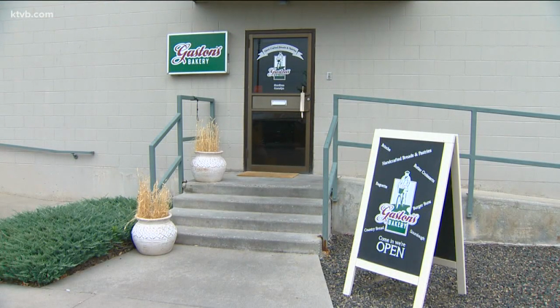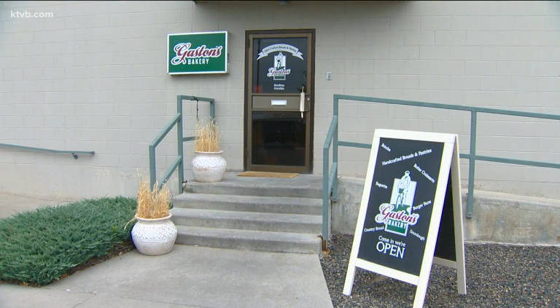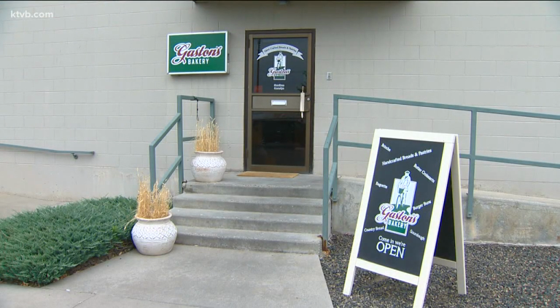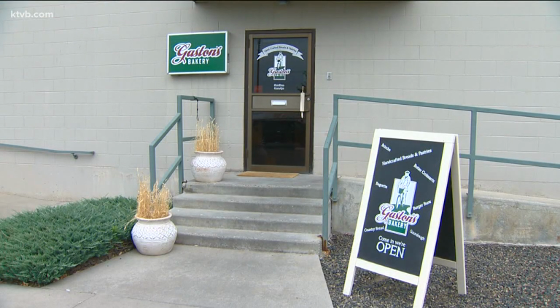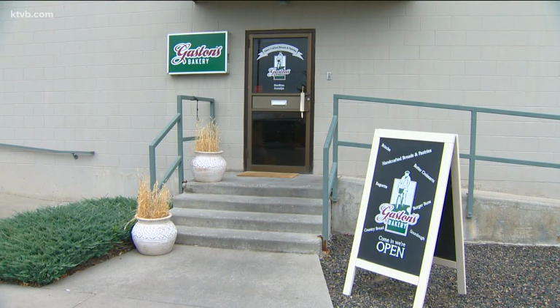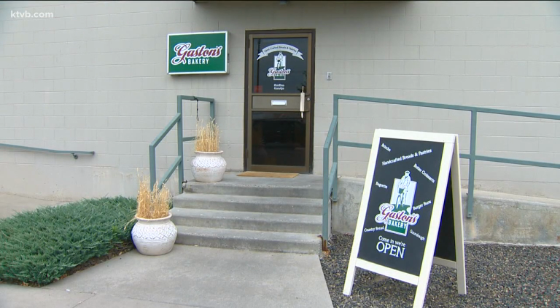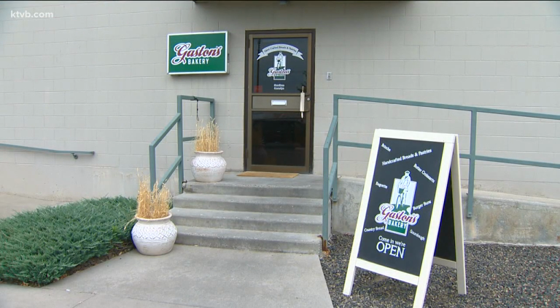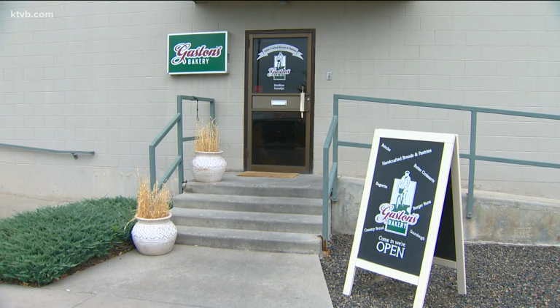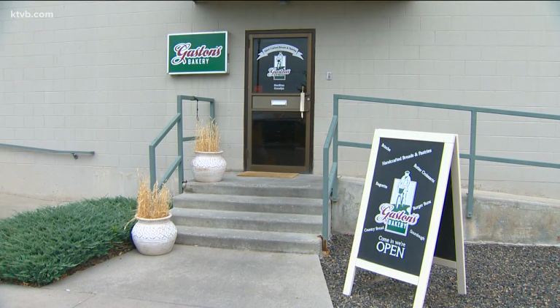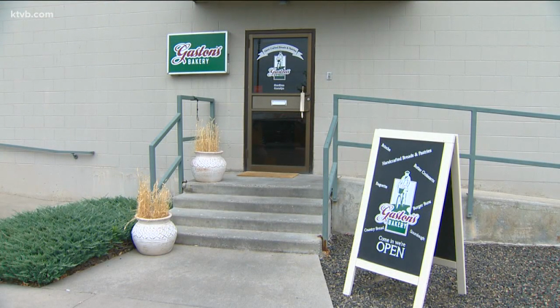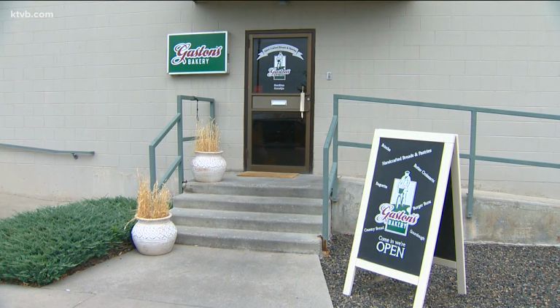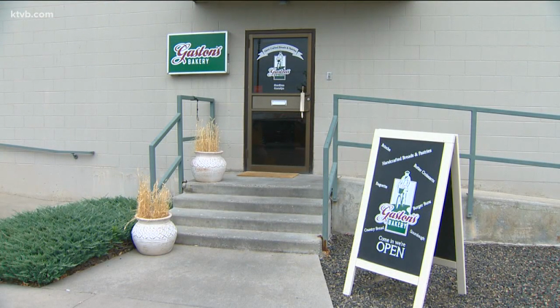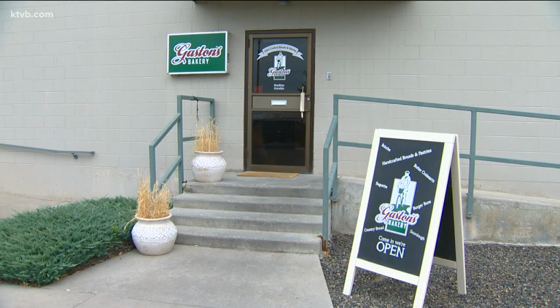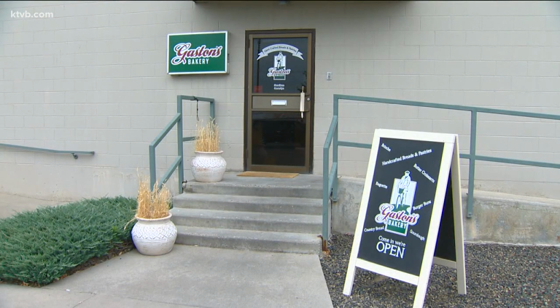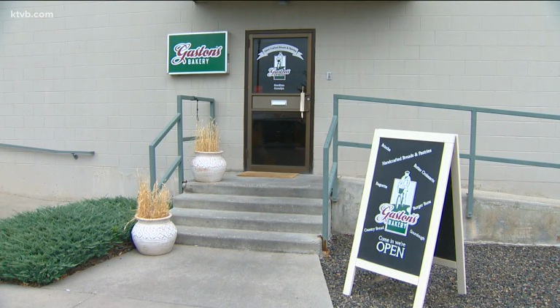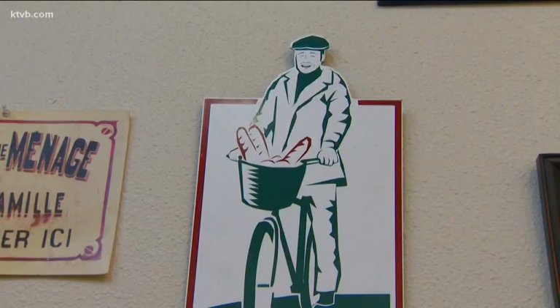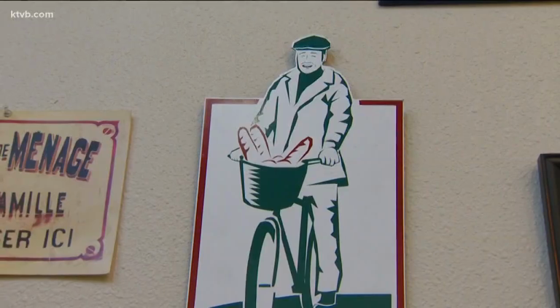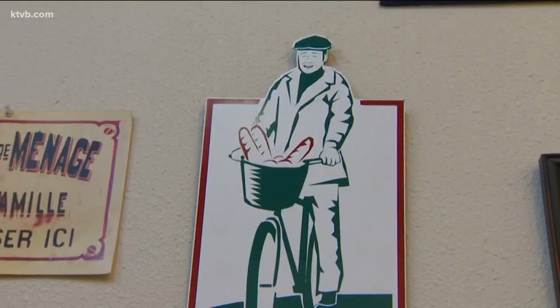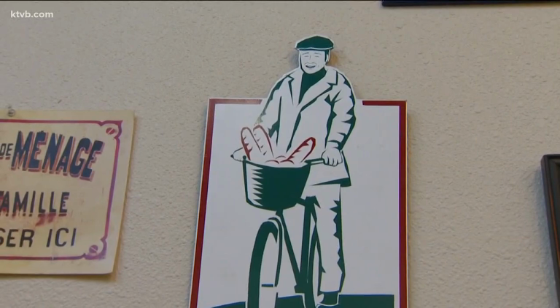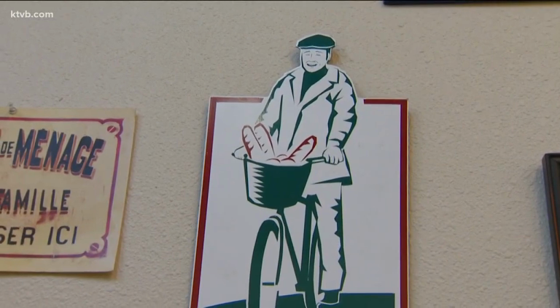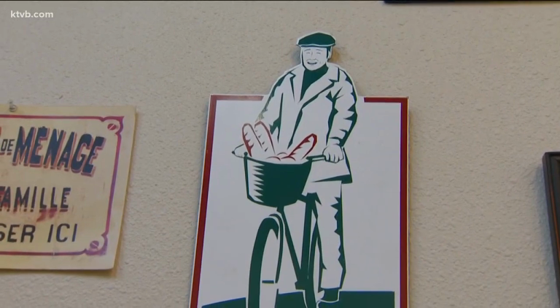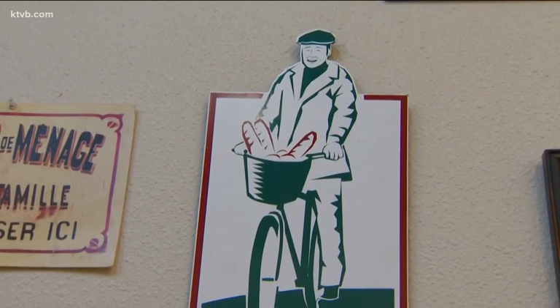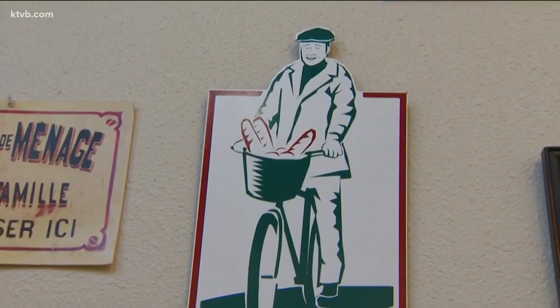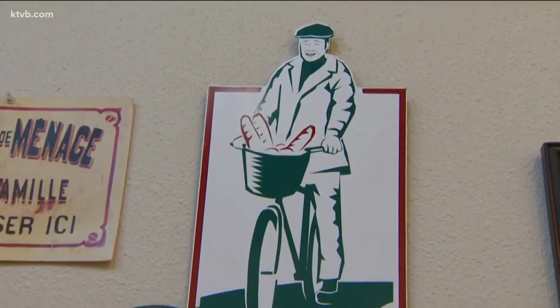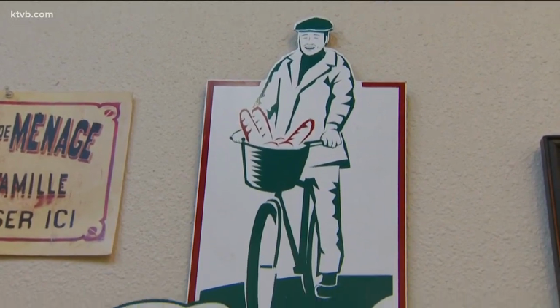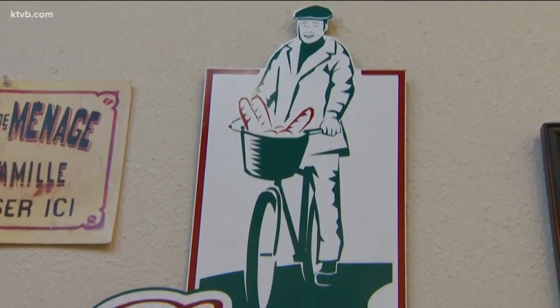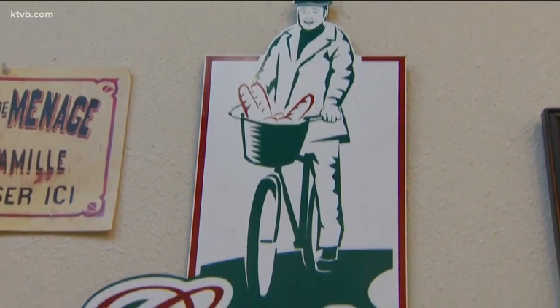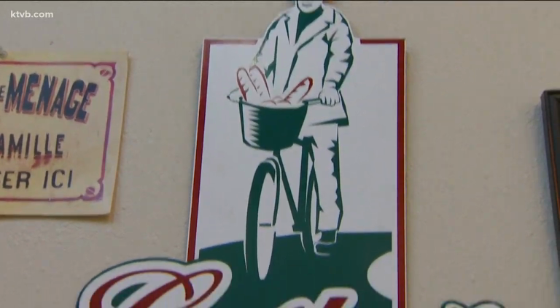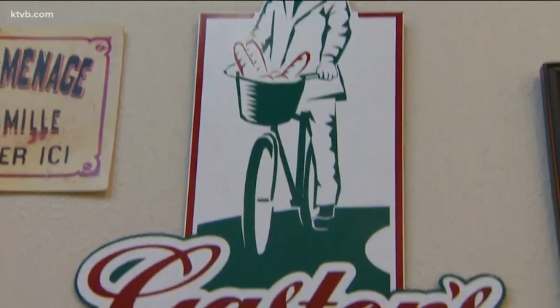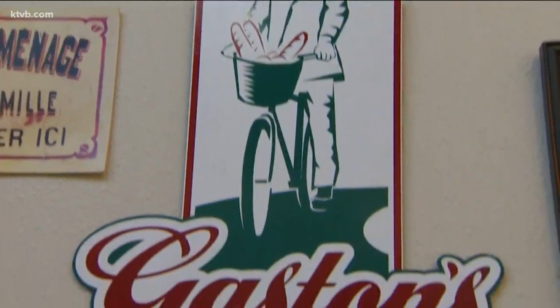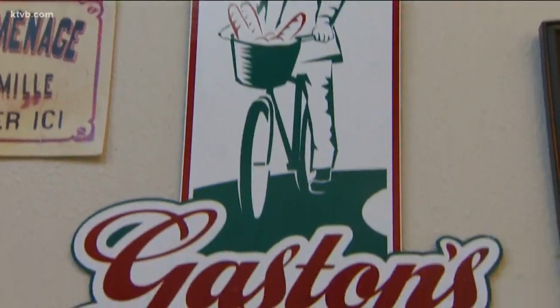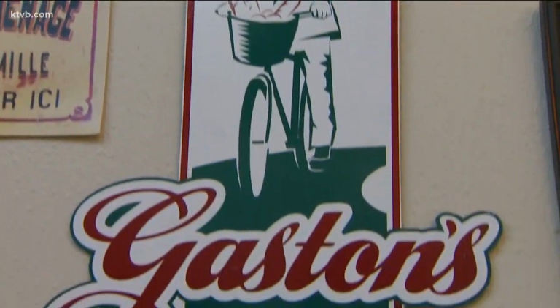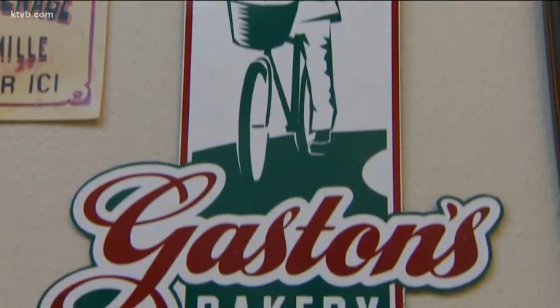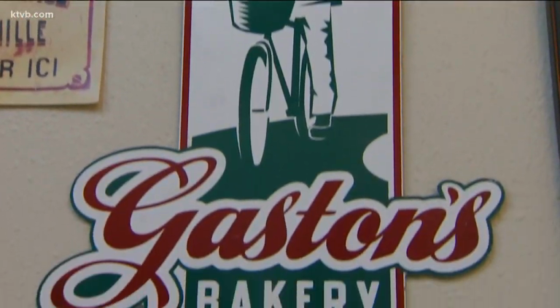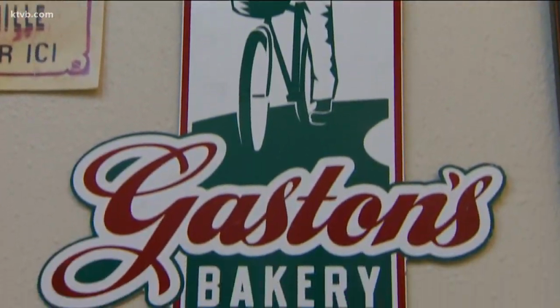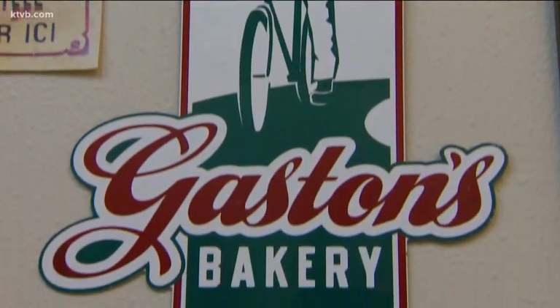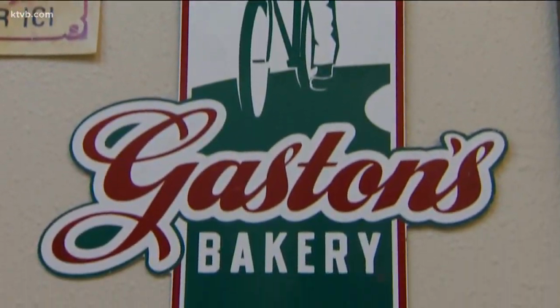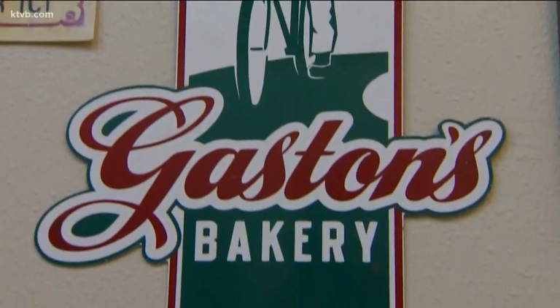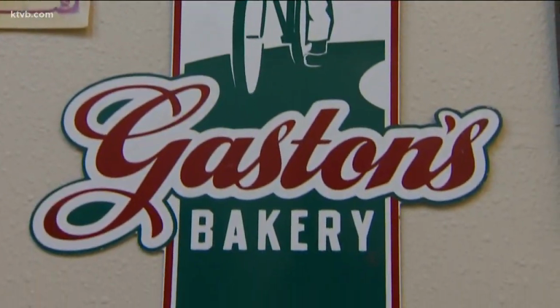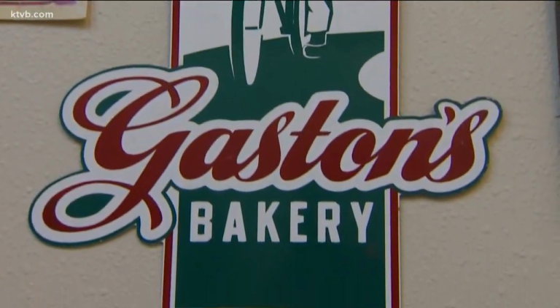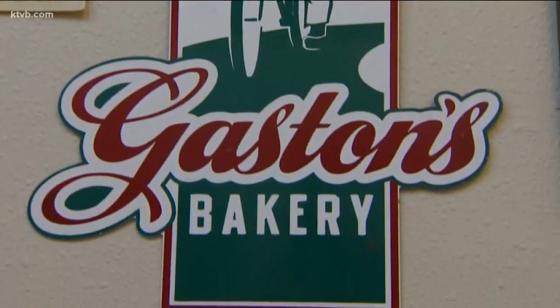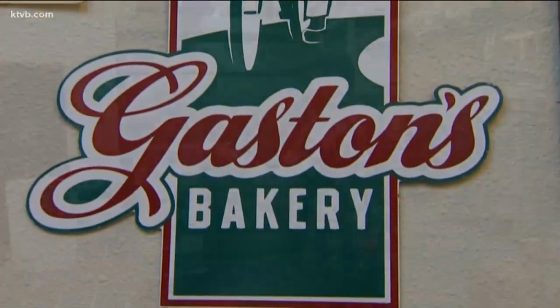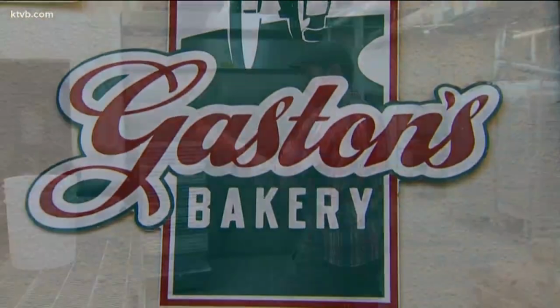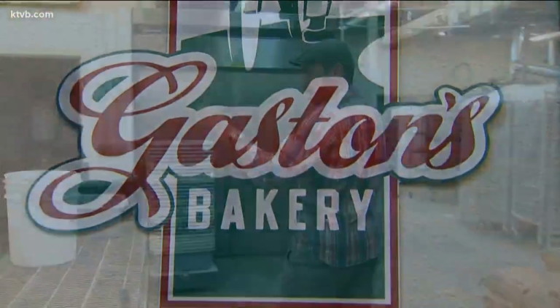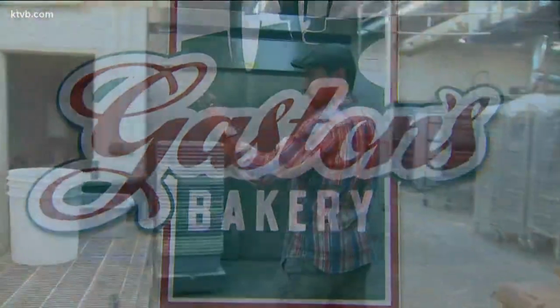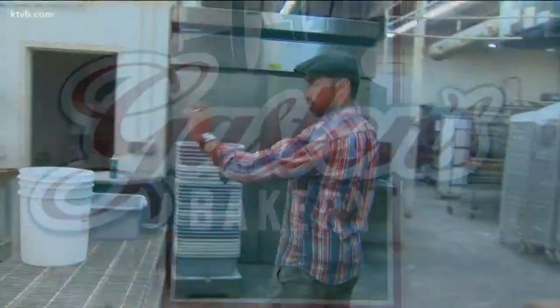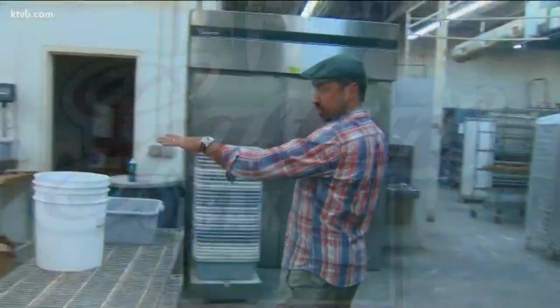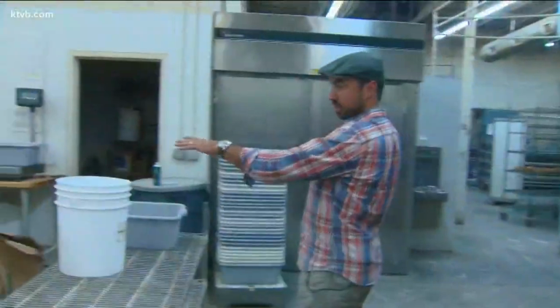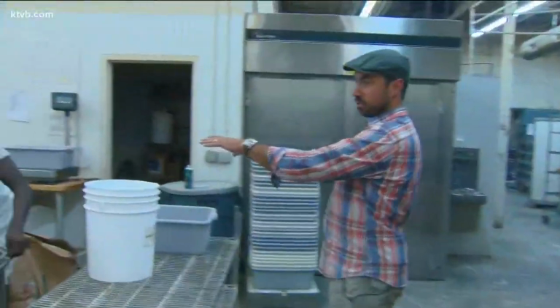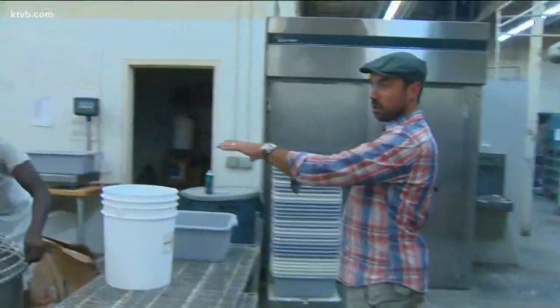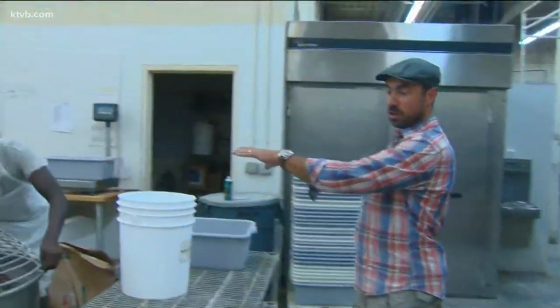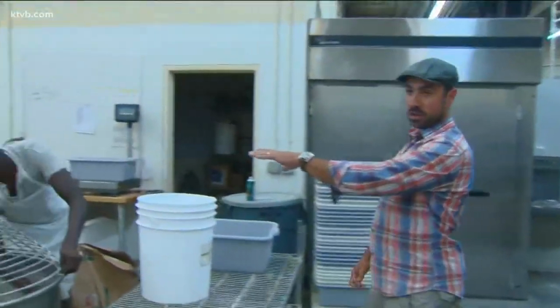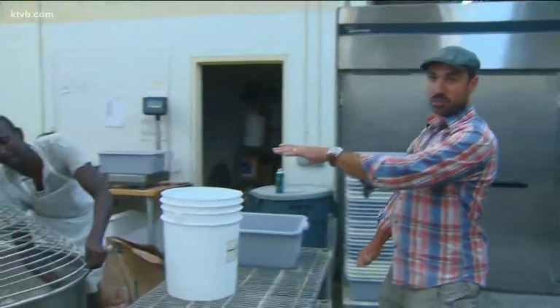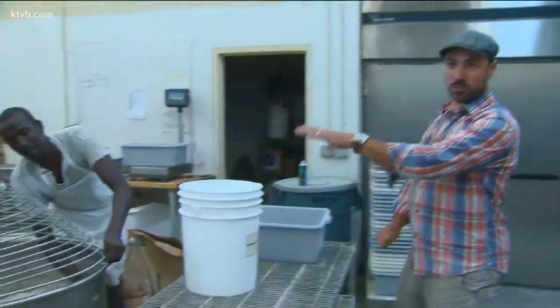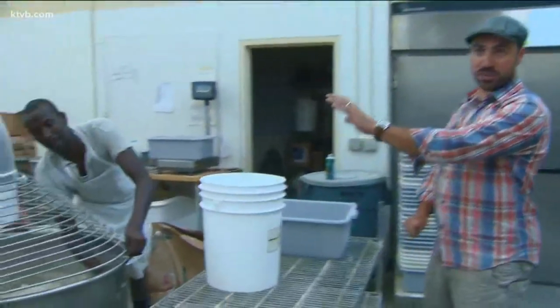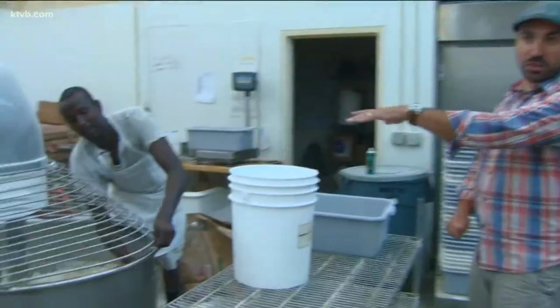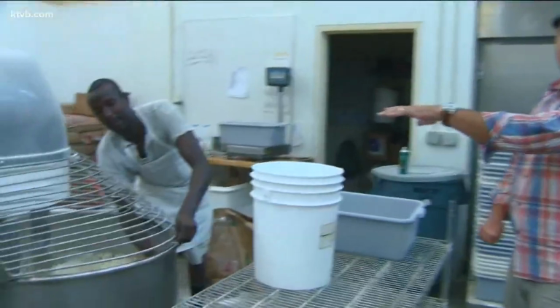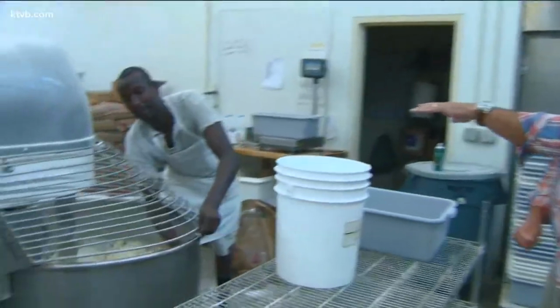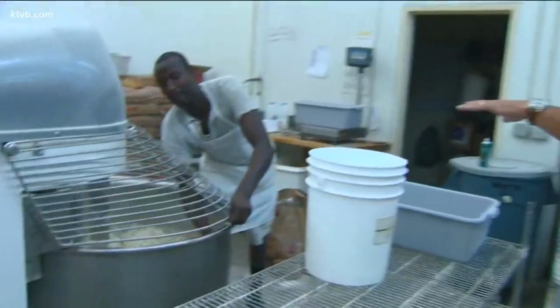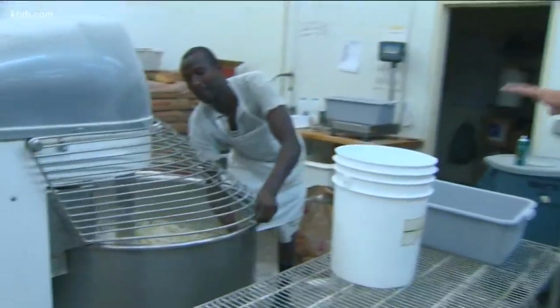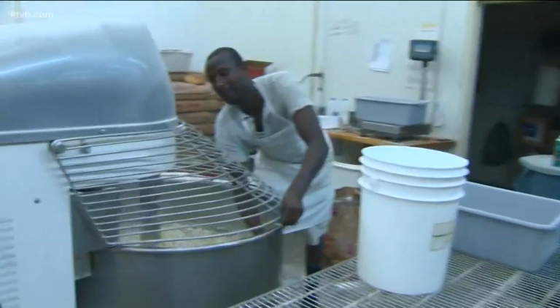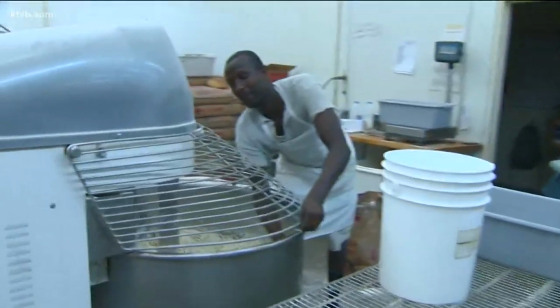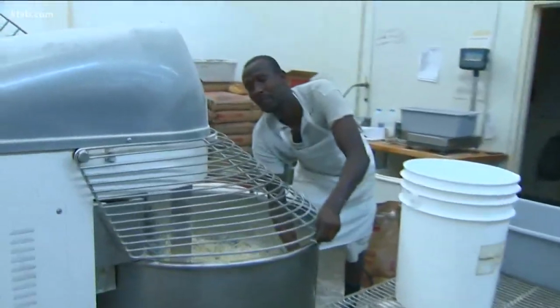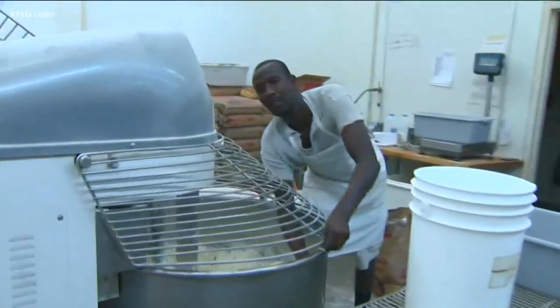Gaston's is actually named after my grandpa, and the logo is my grandpa on his bike. Everything starts here with Olivier at the mixer.